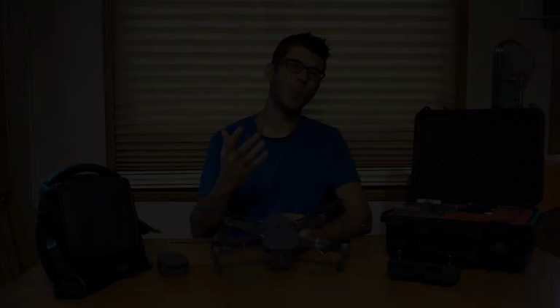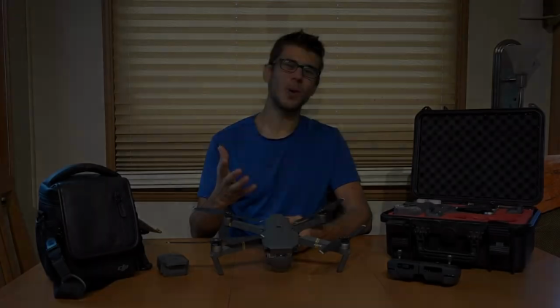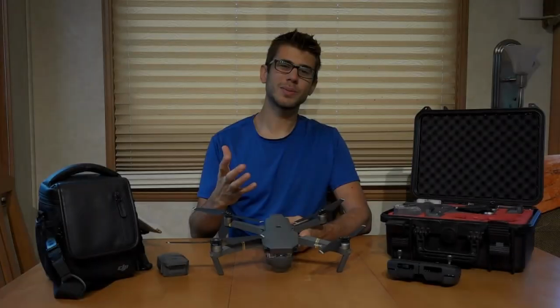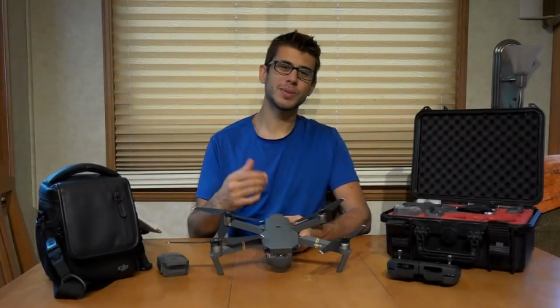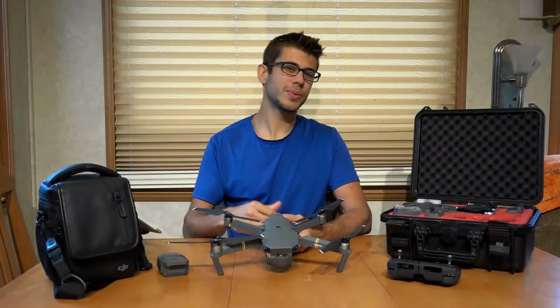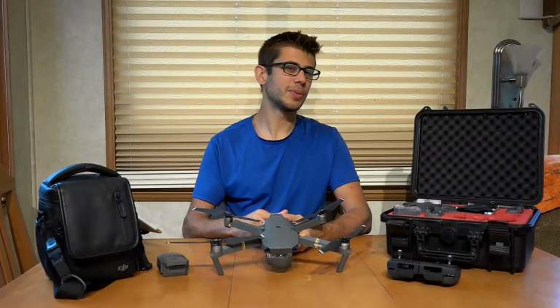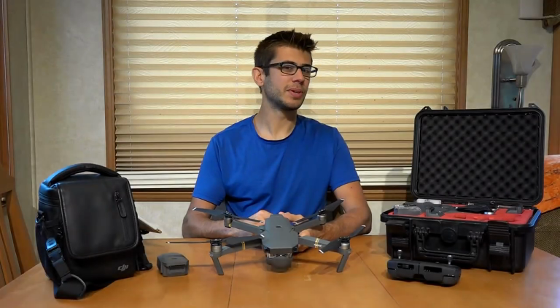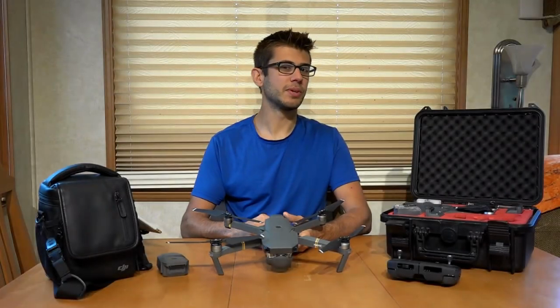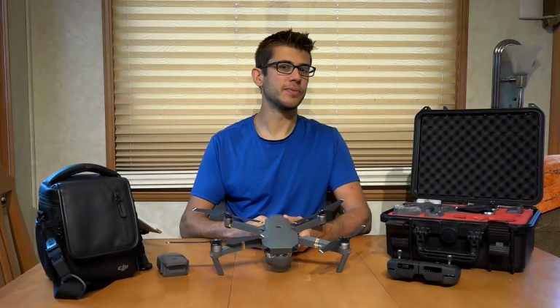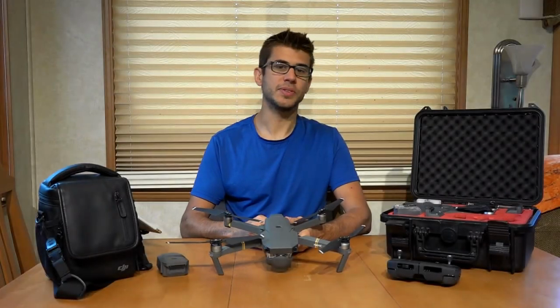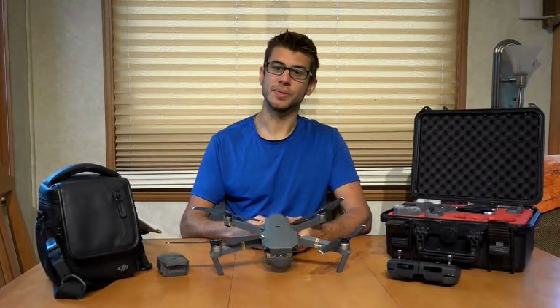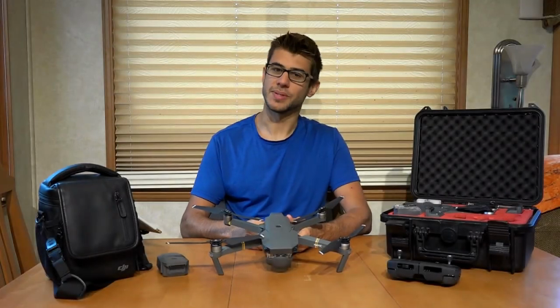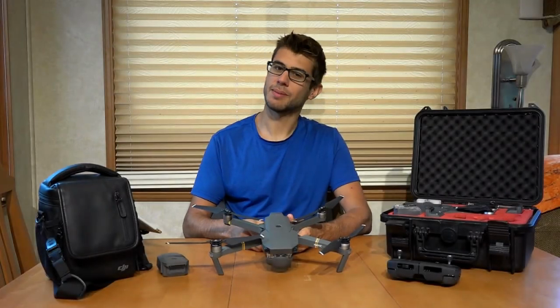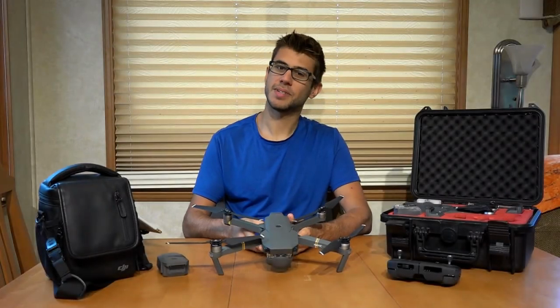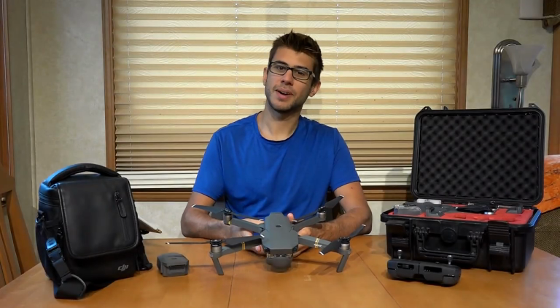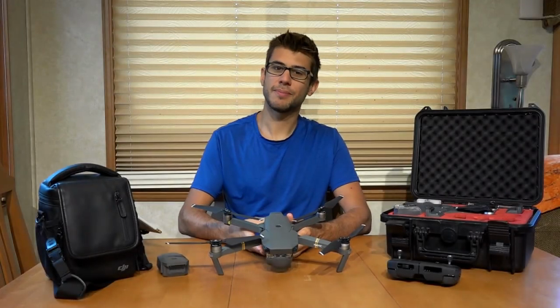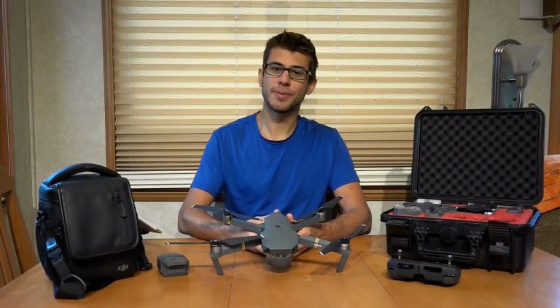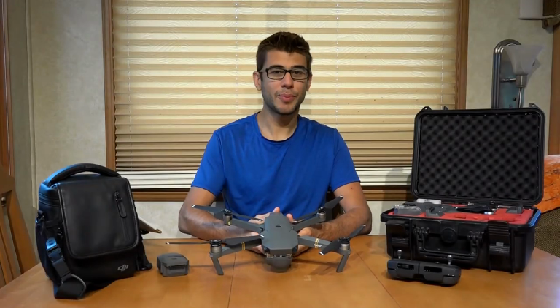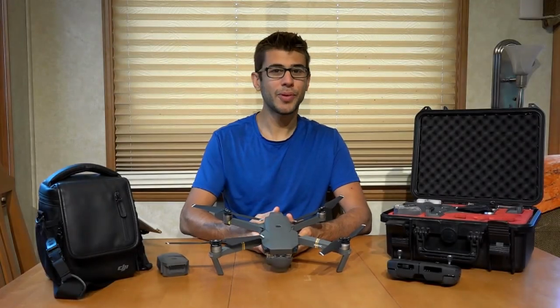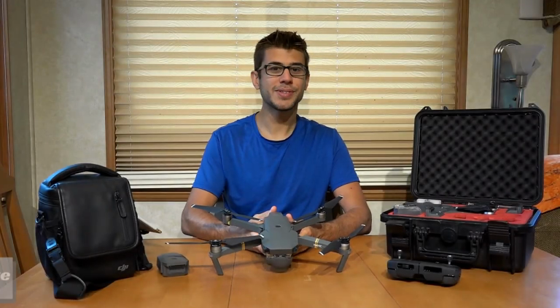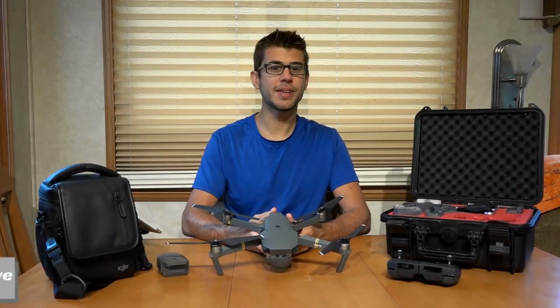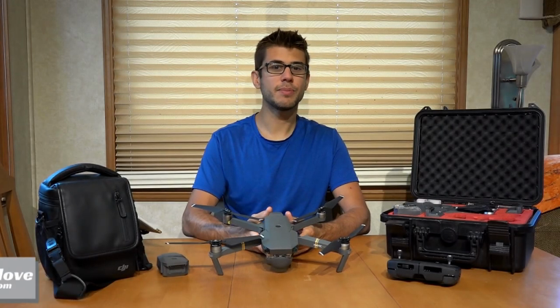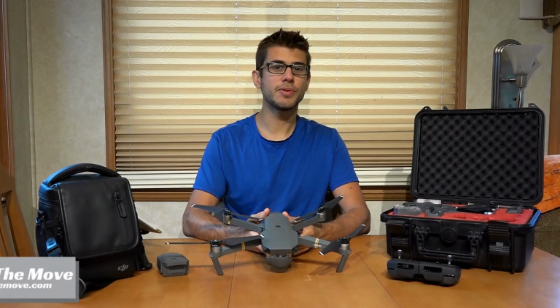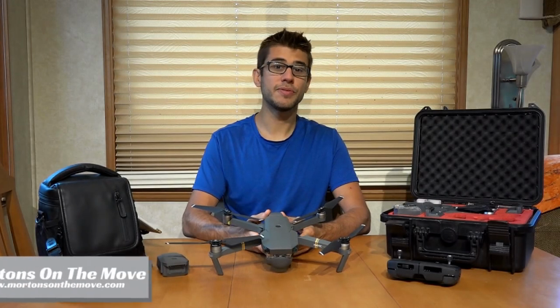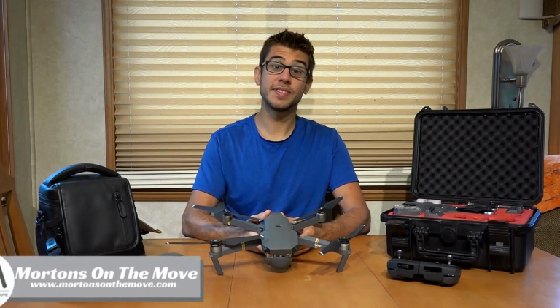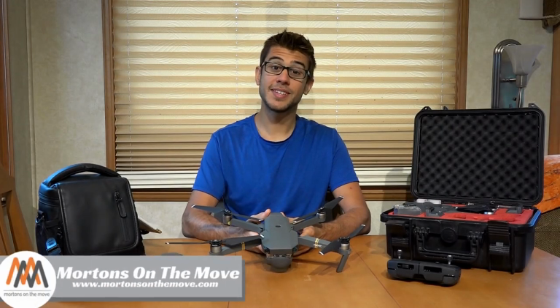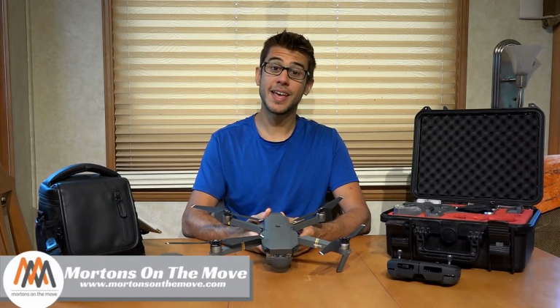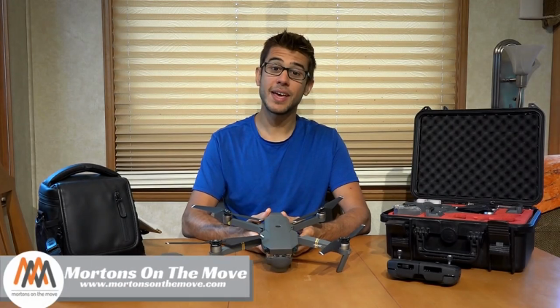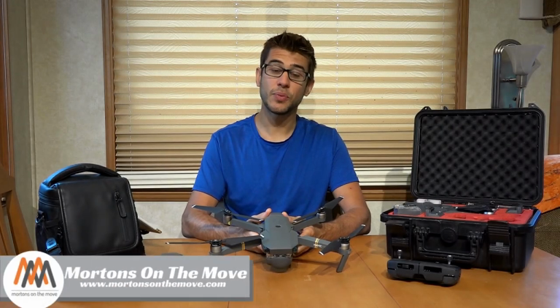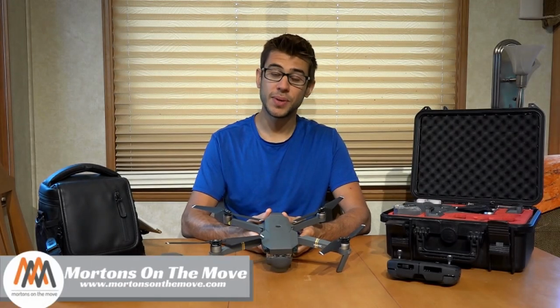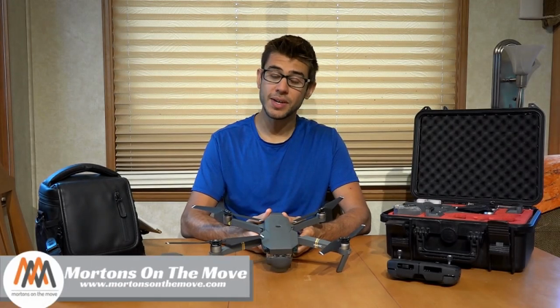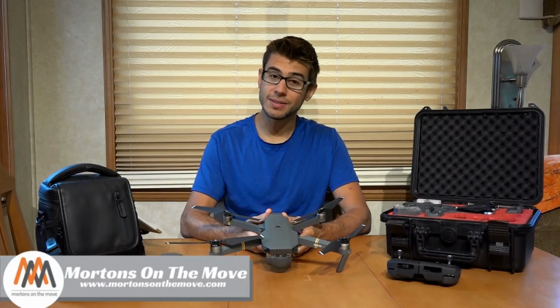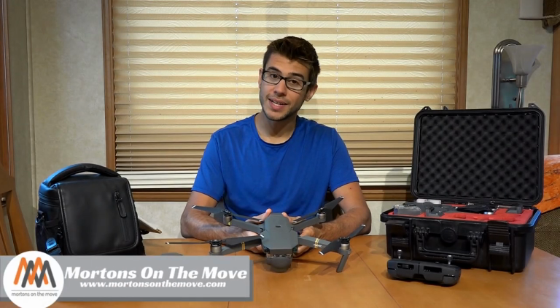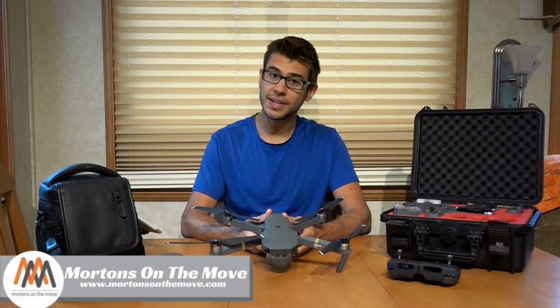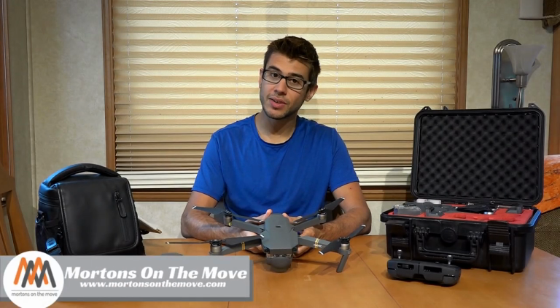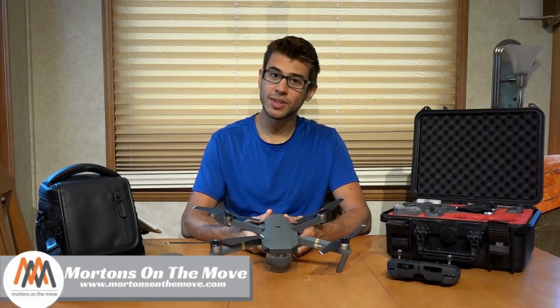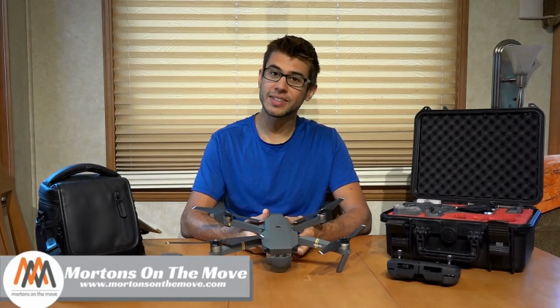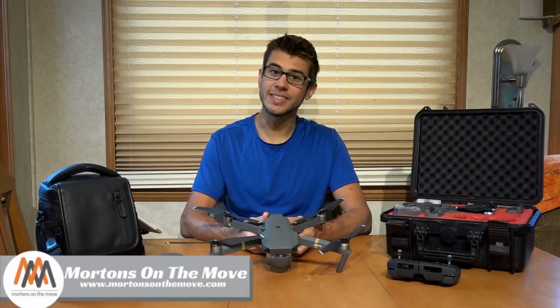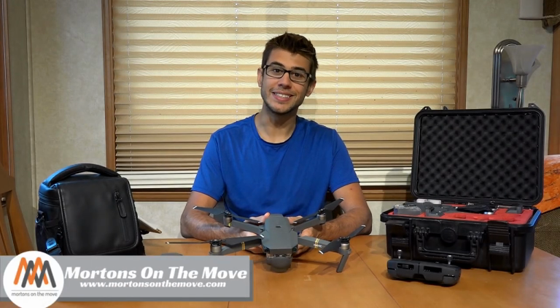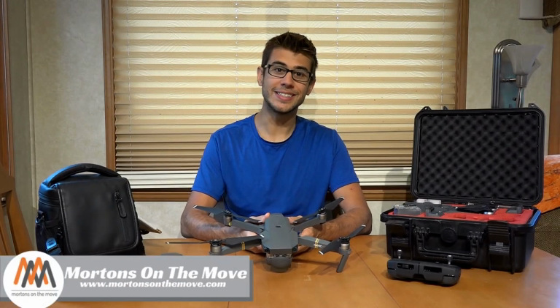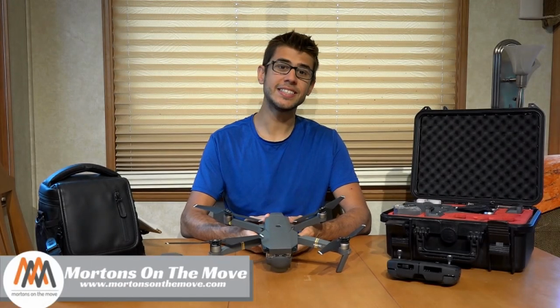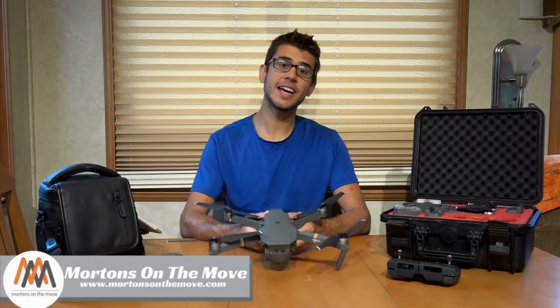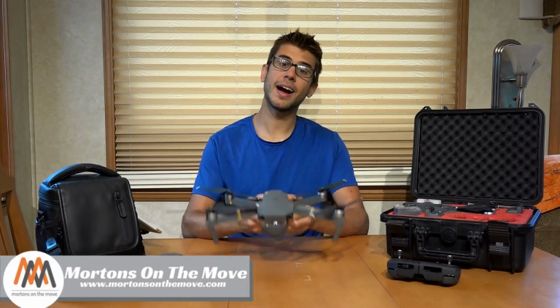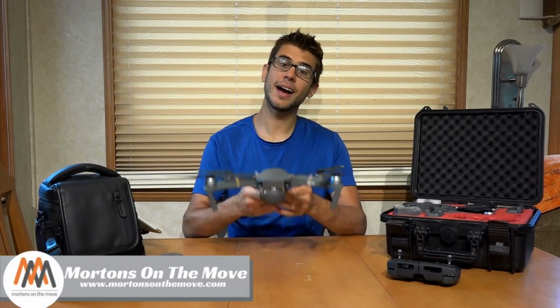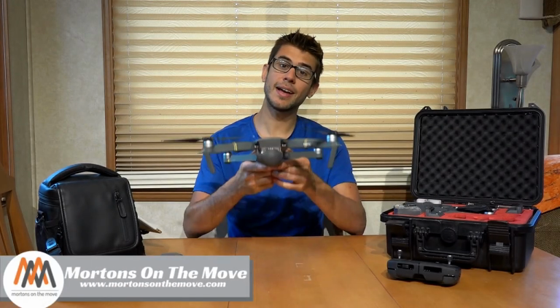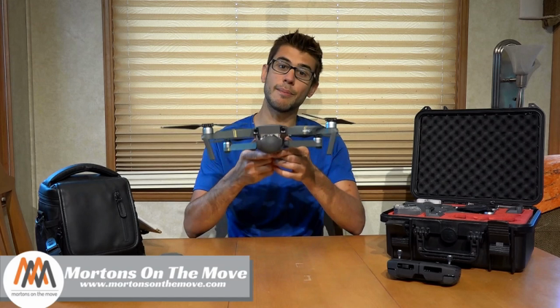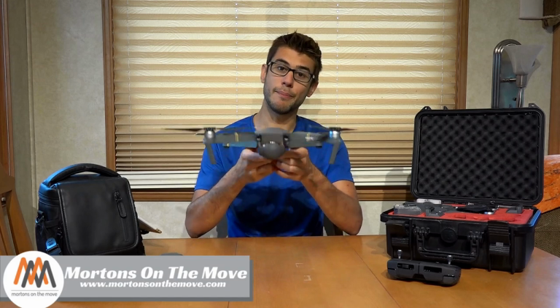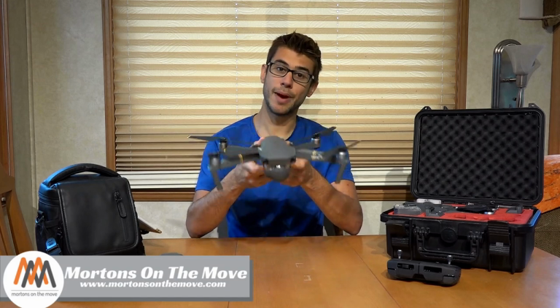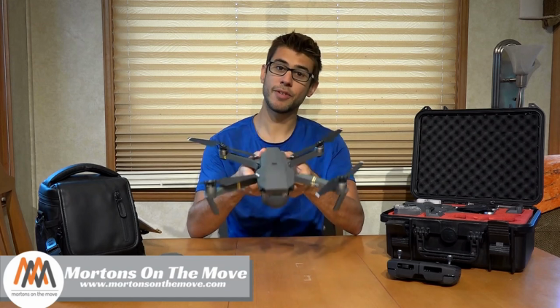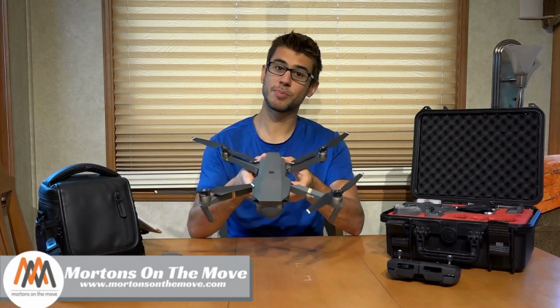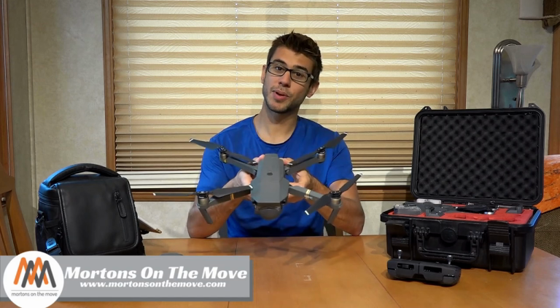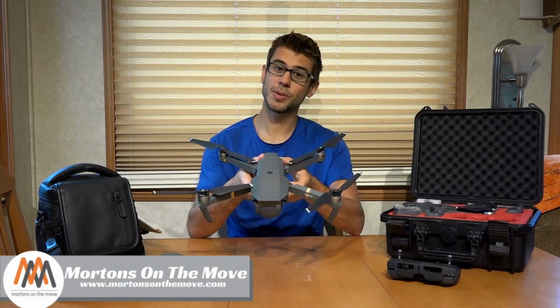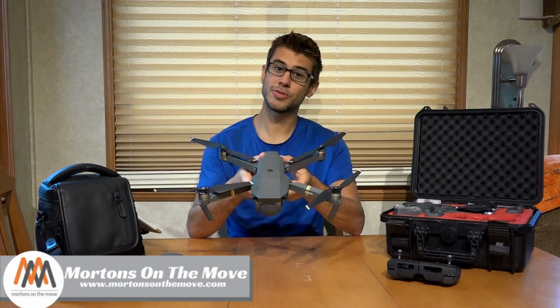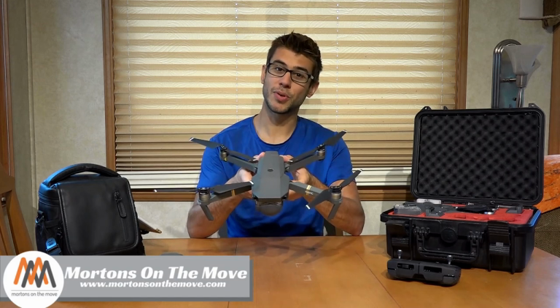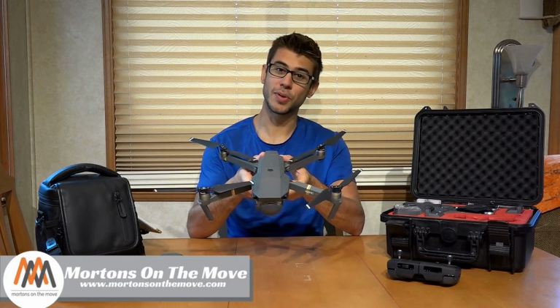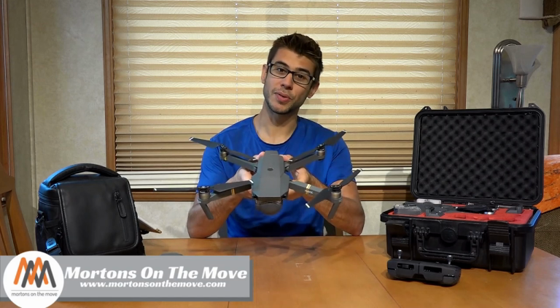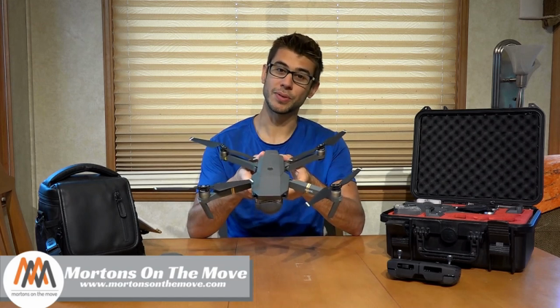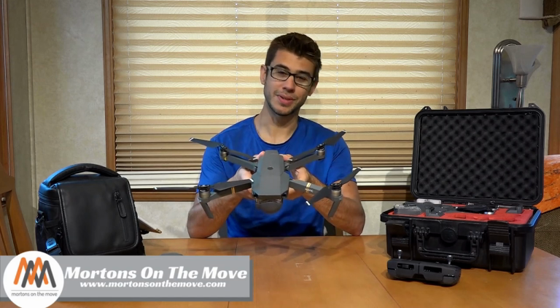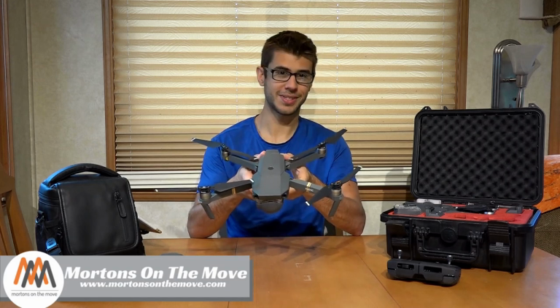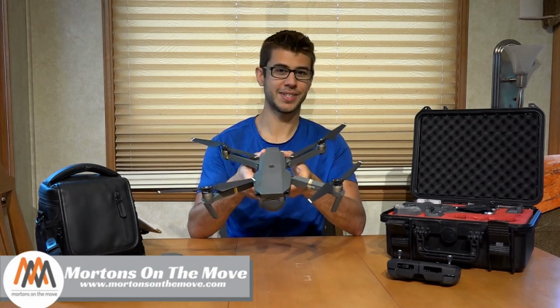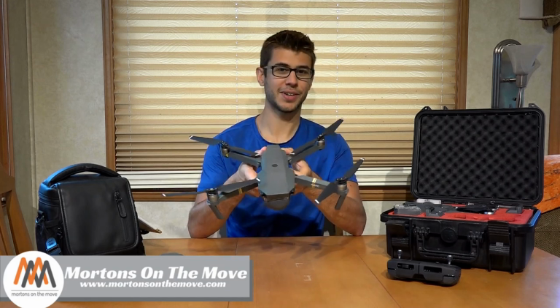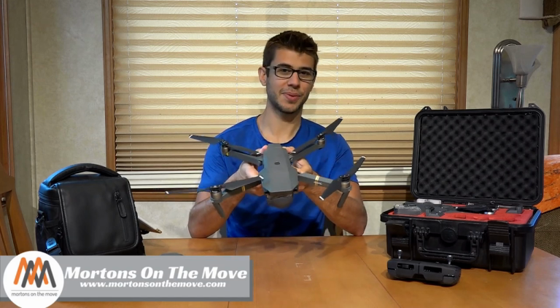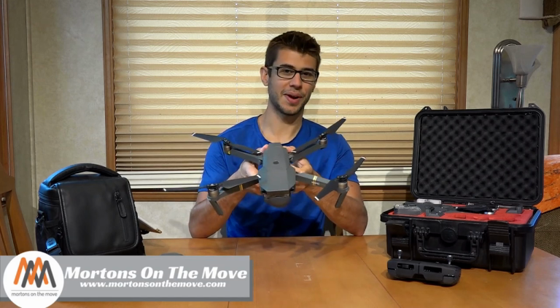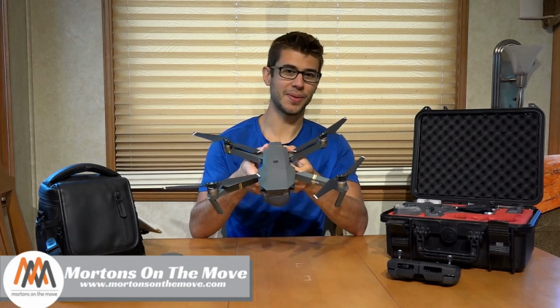Welcome to Road Gear Reviews. I'm Tom from Morton's on the Move, and today we are taking a look at the DJI Mavic Pro drone. Stick around.